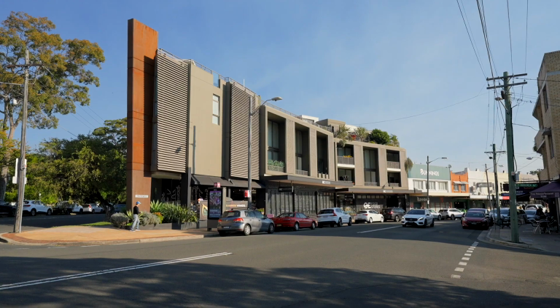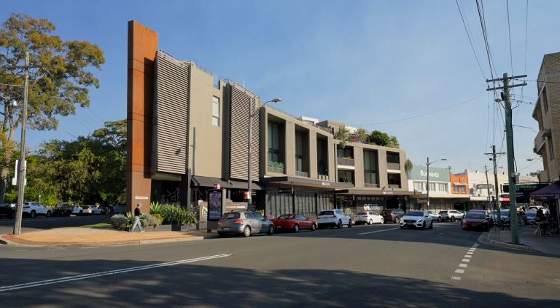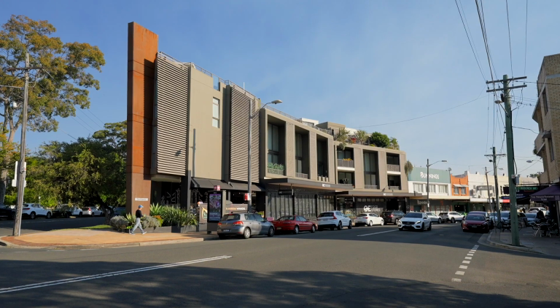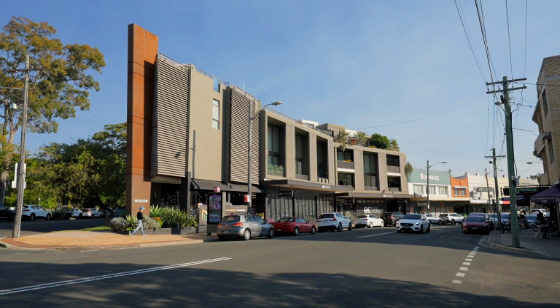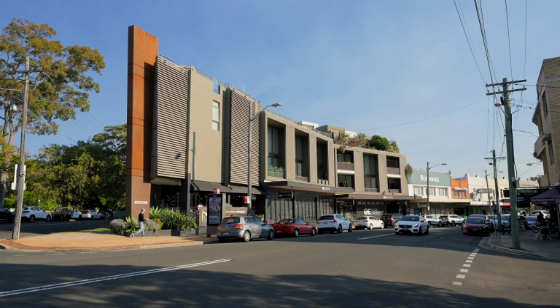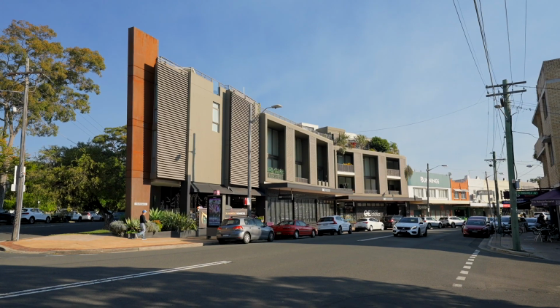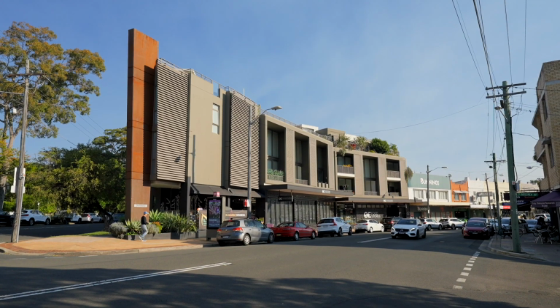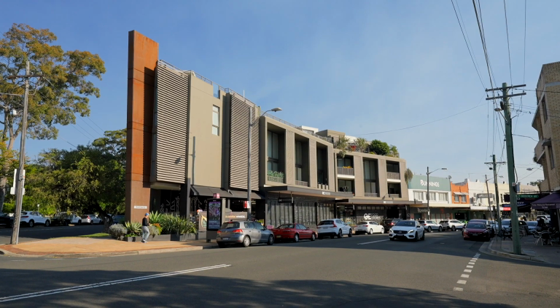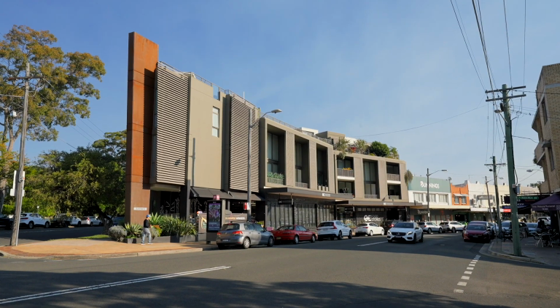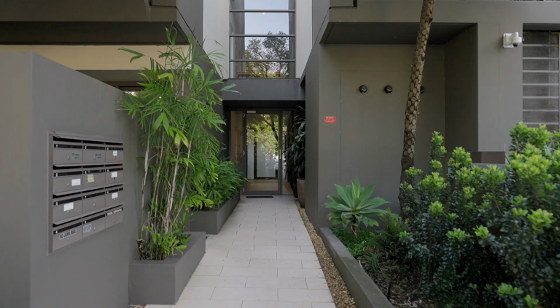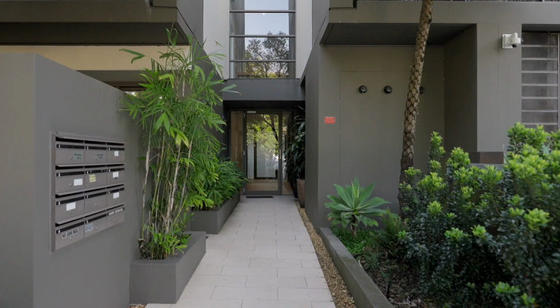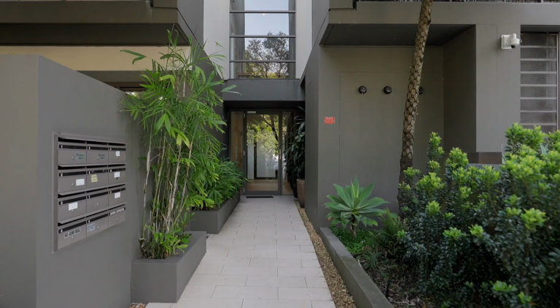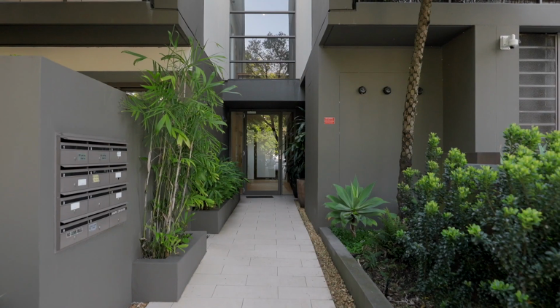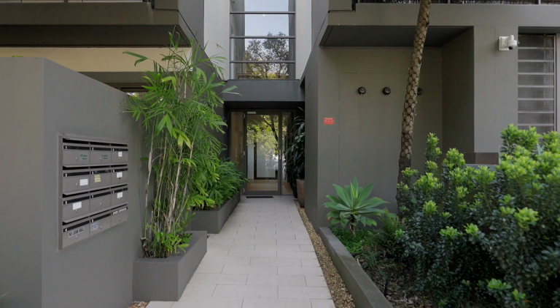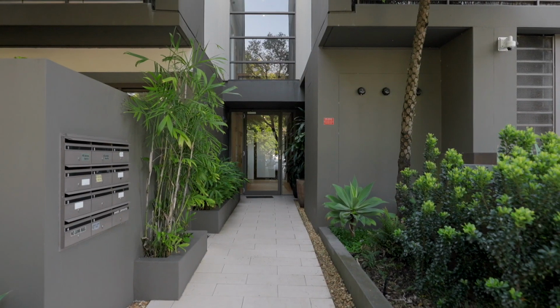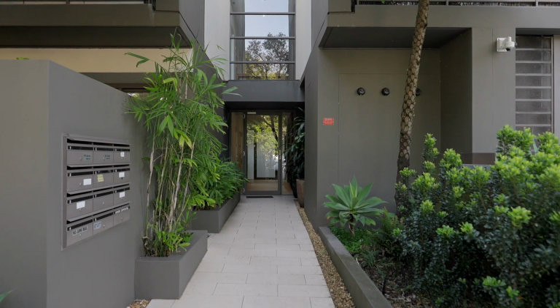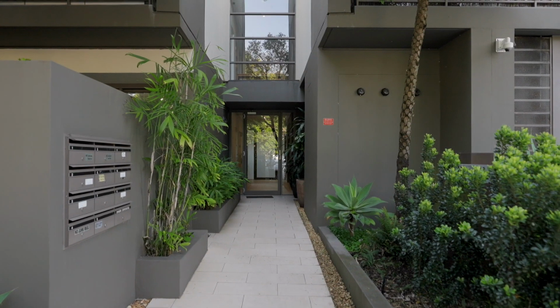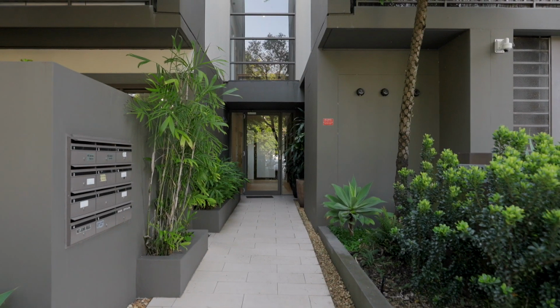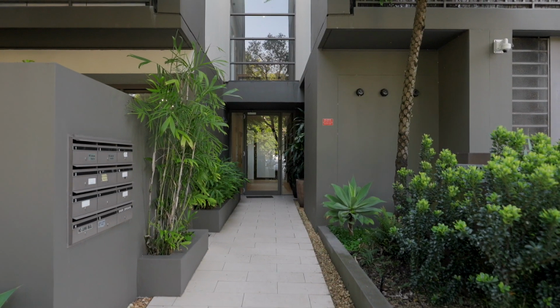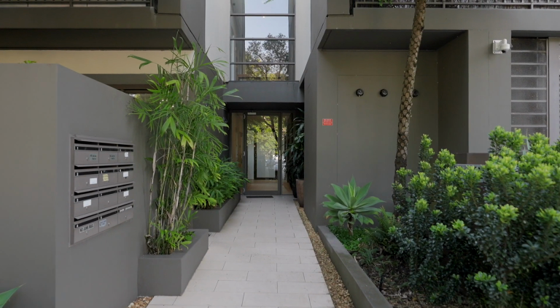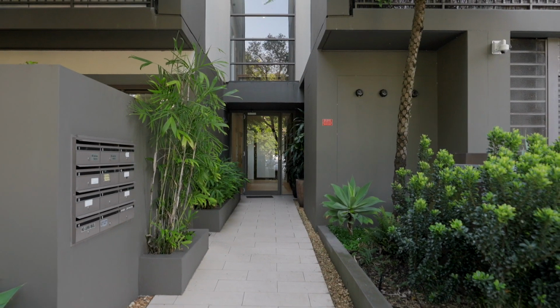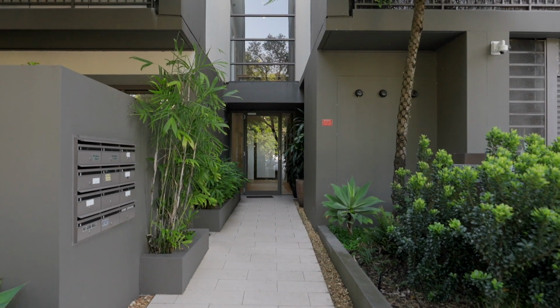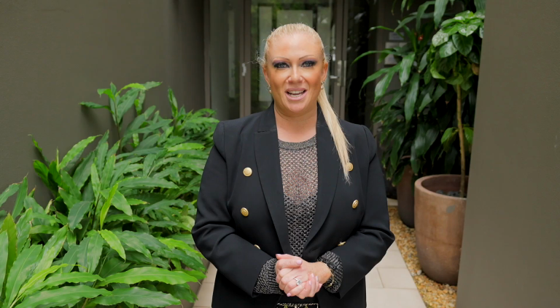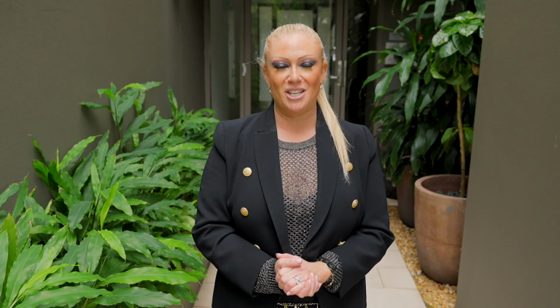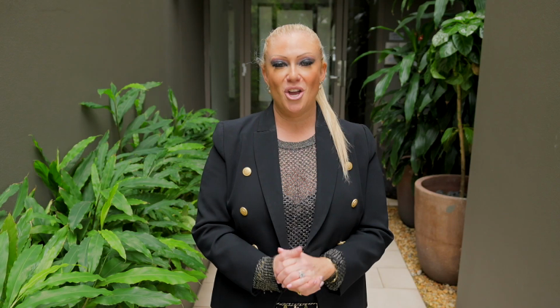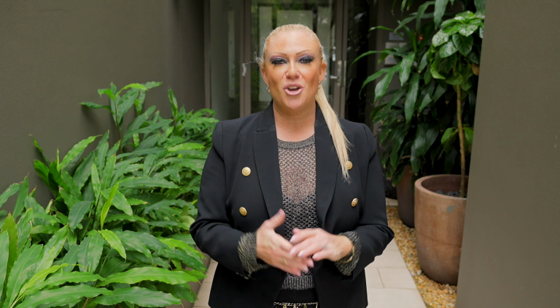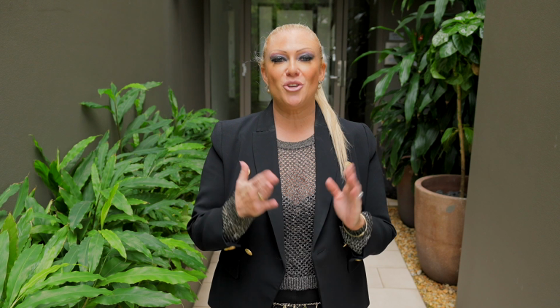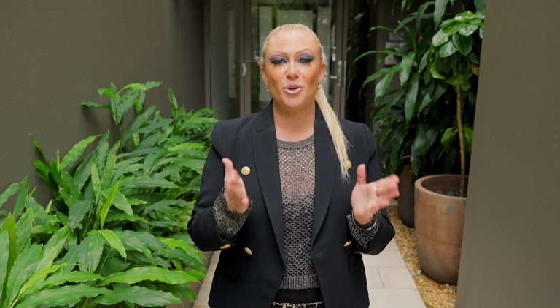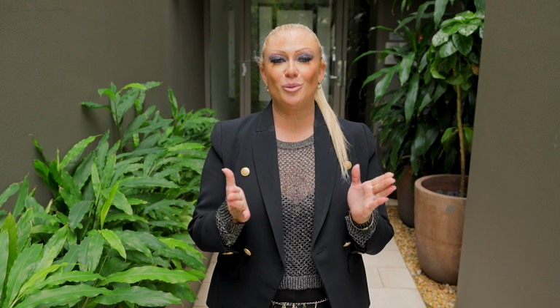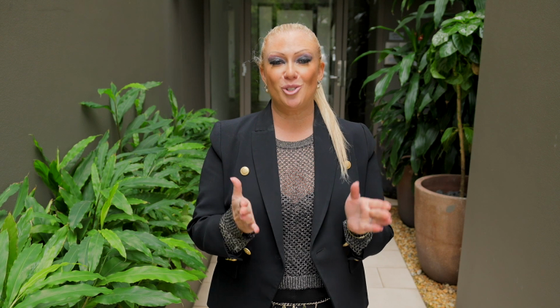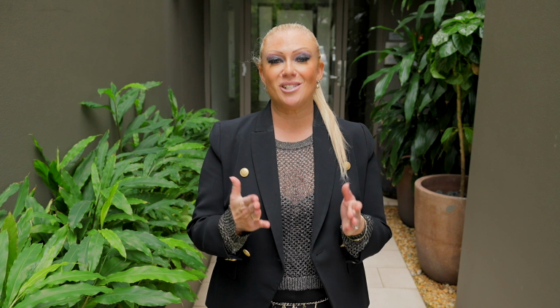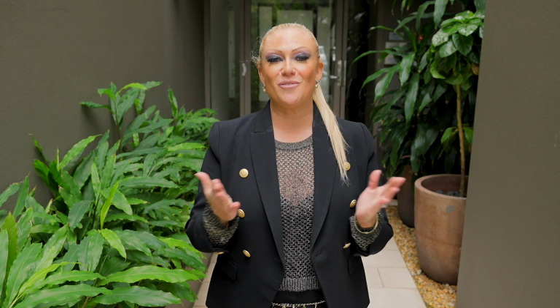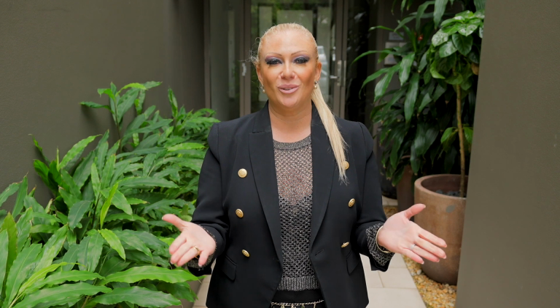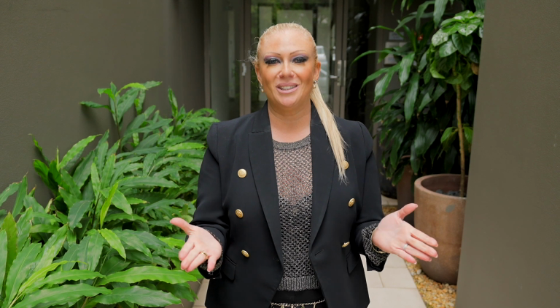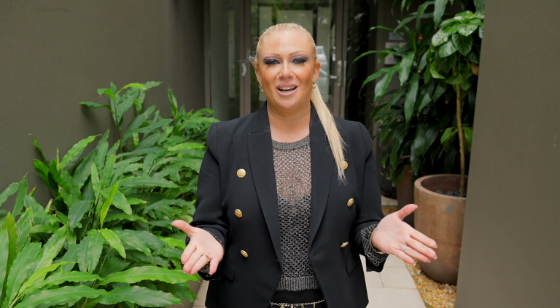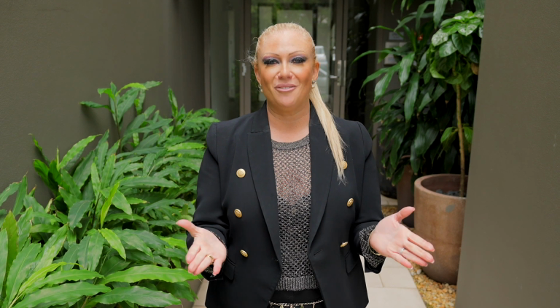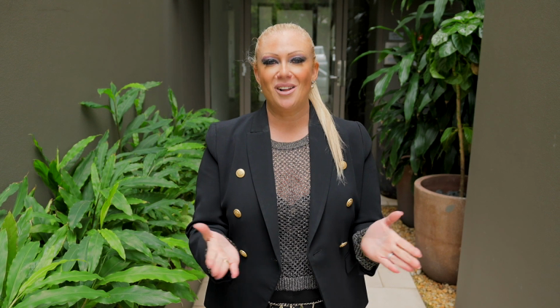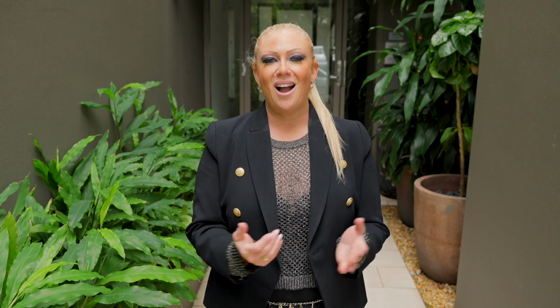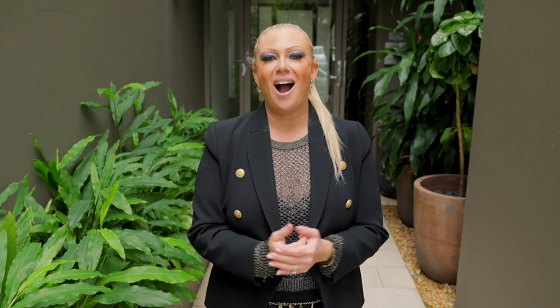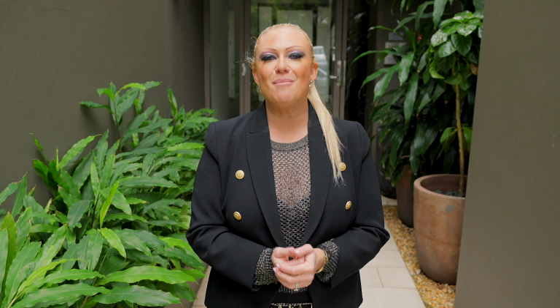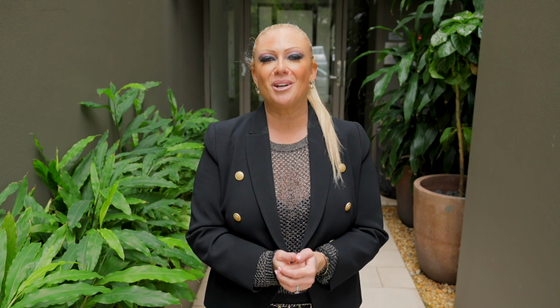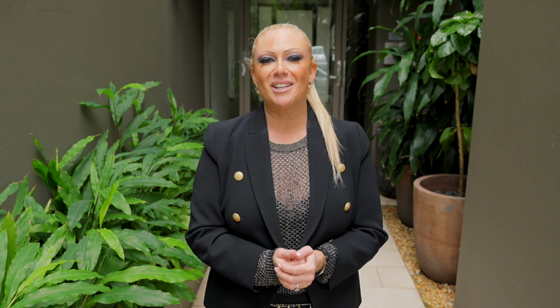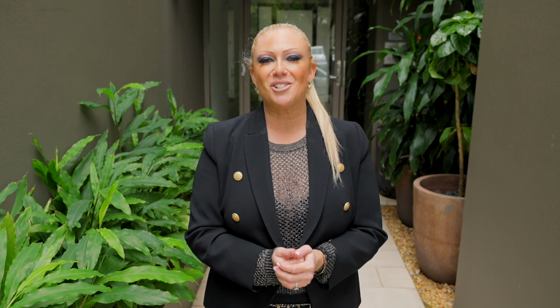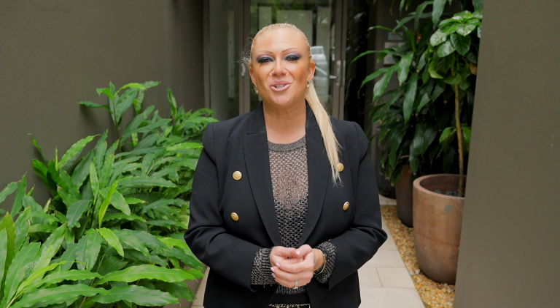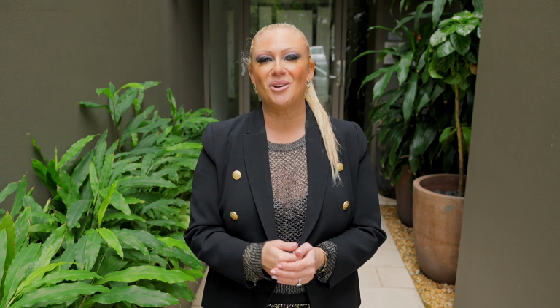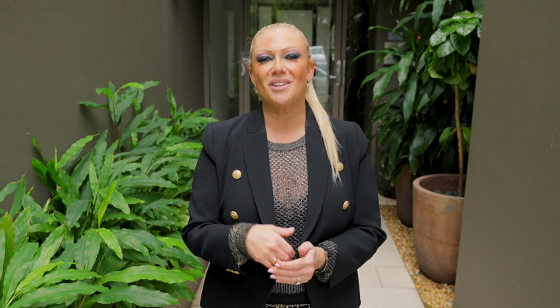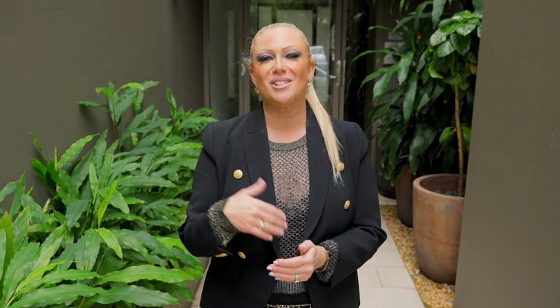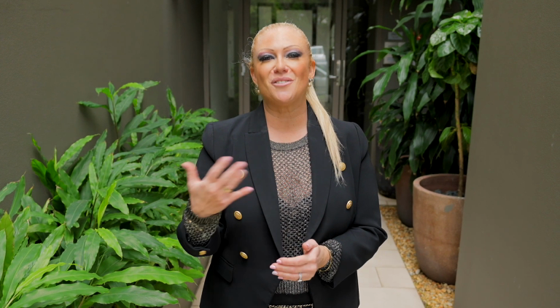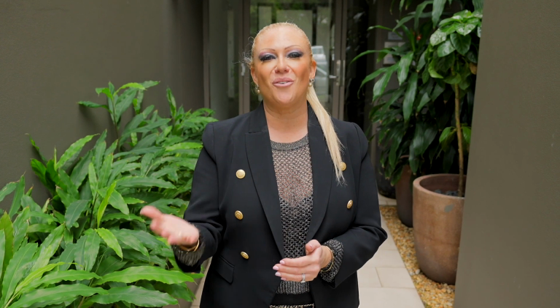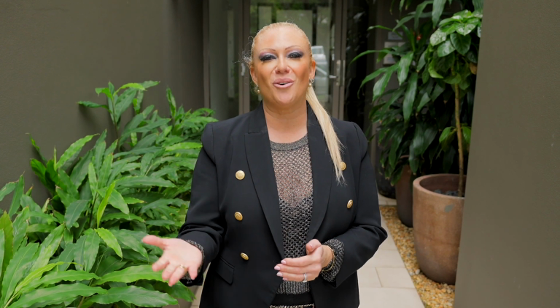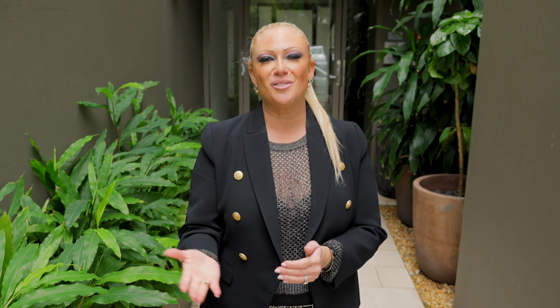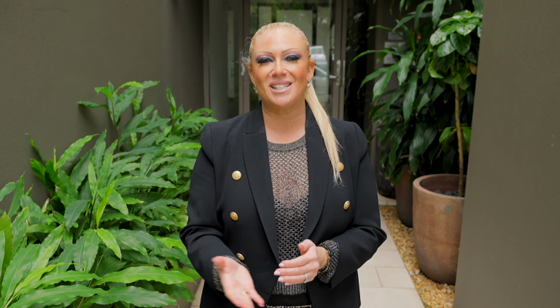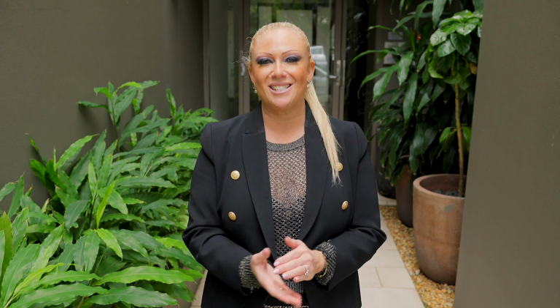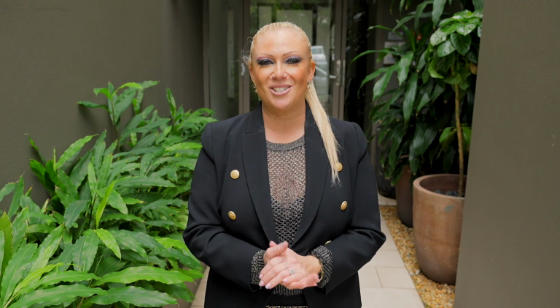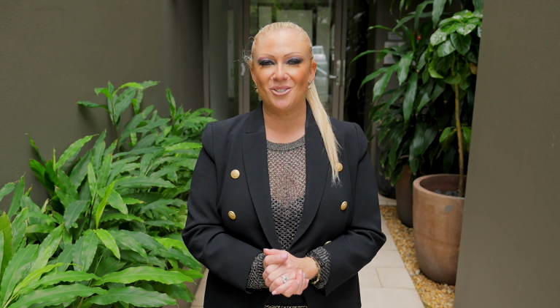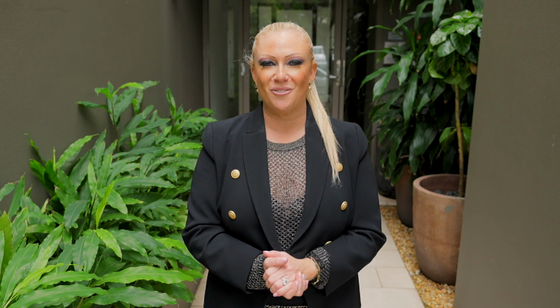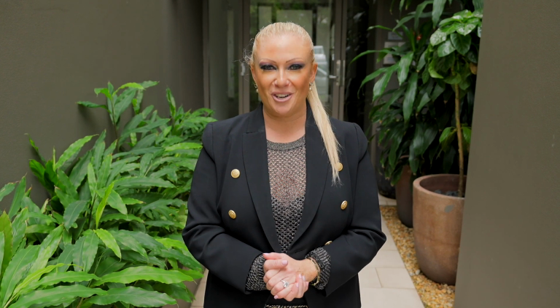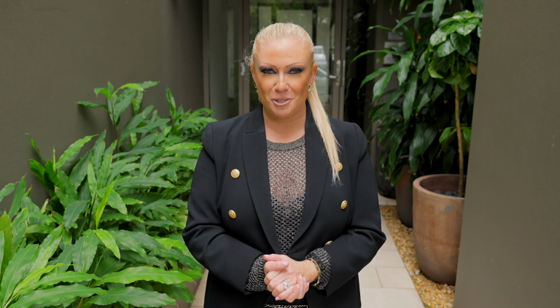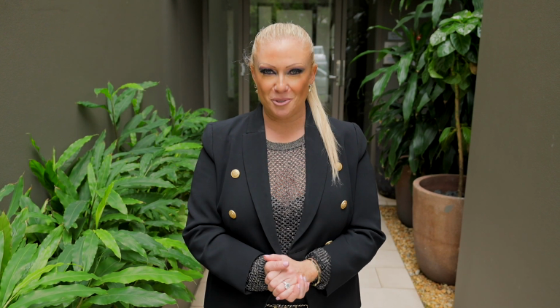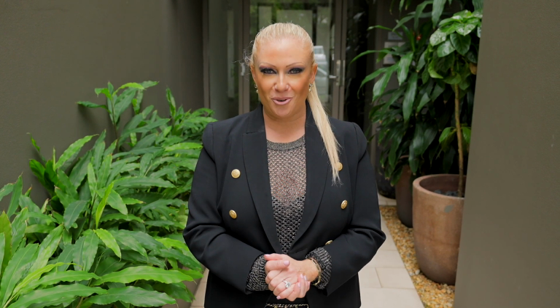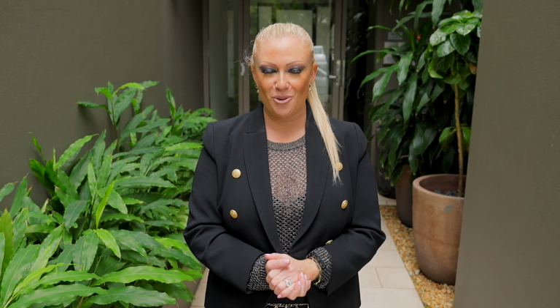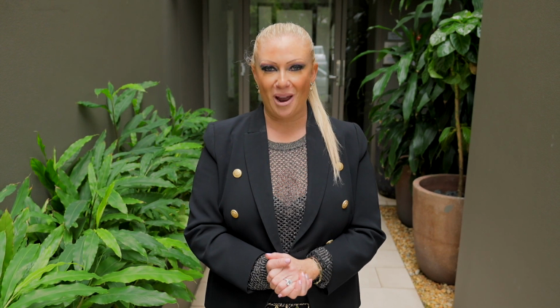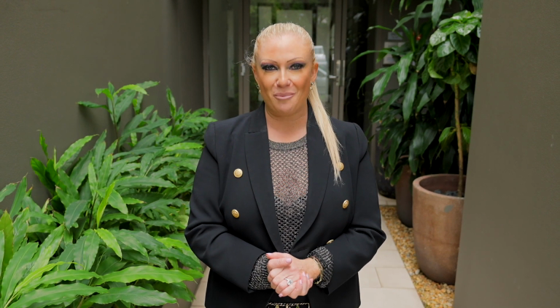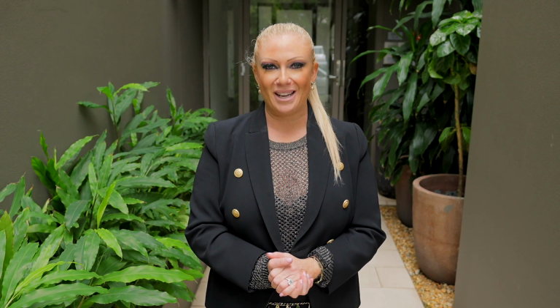An award-winning boutique security building of only 17 — you will just fall in love. I'm Monica Shaw and this is 462 Frenchman's Road, Randwick.